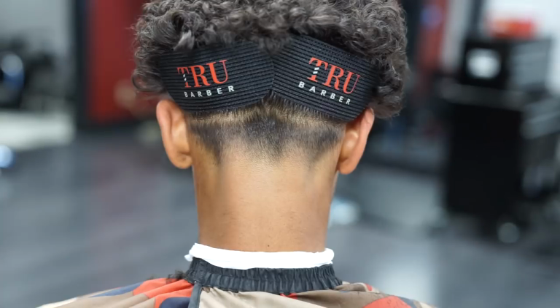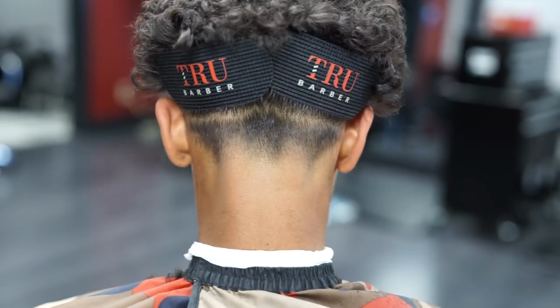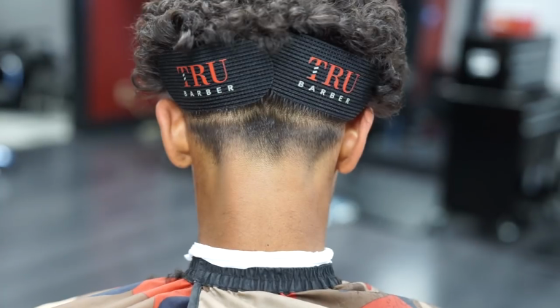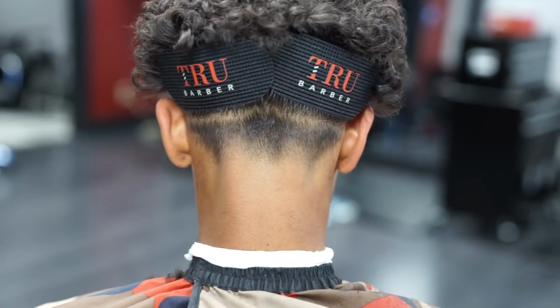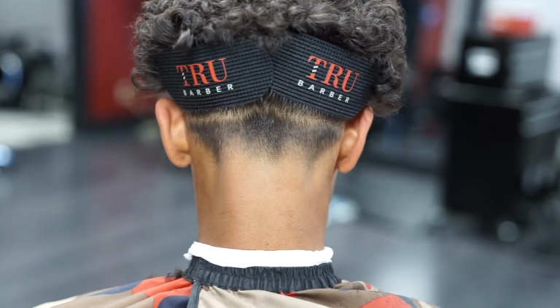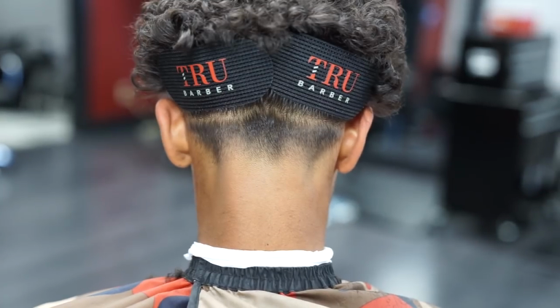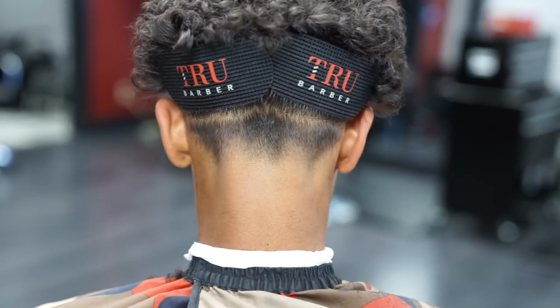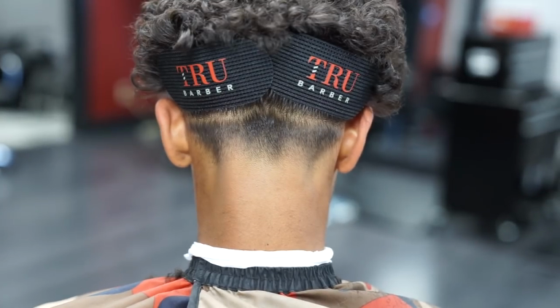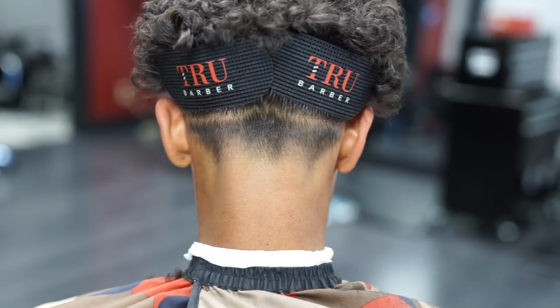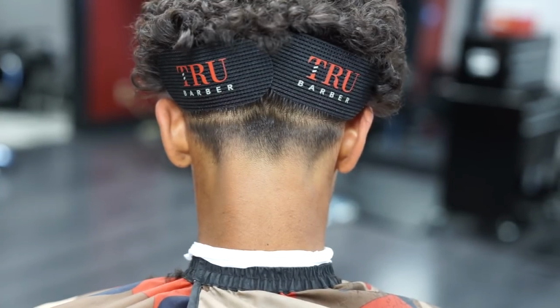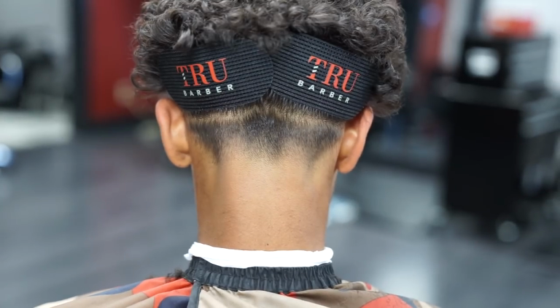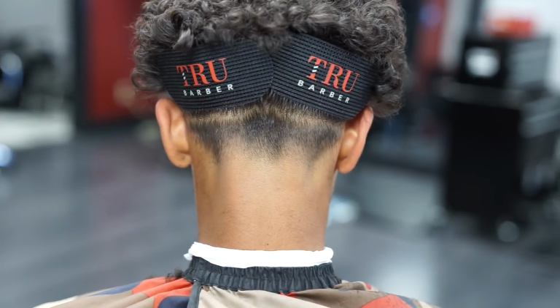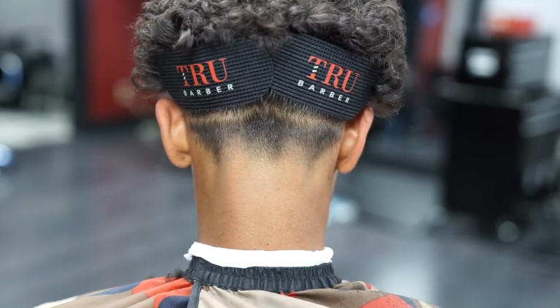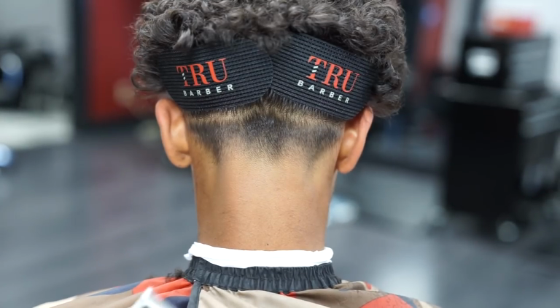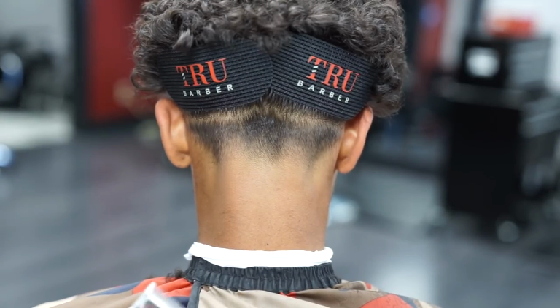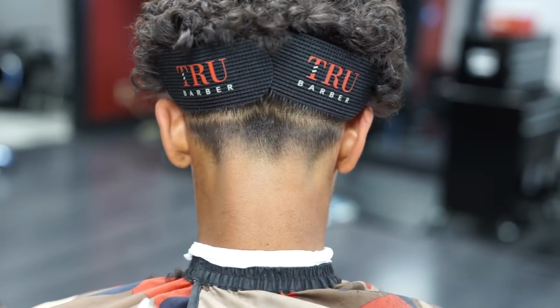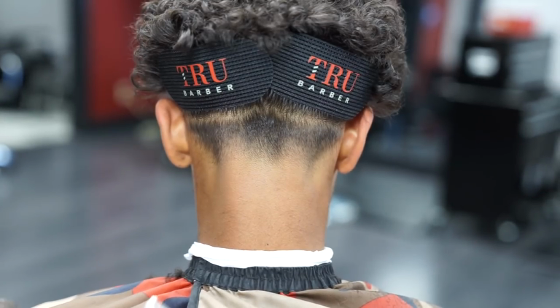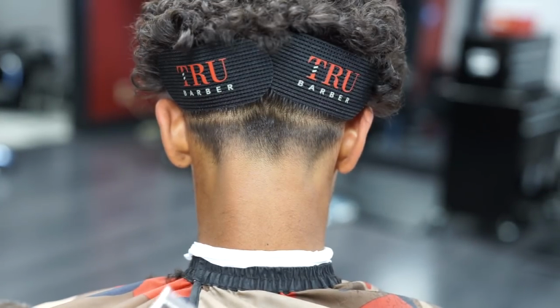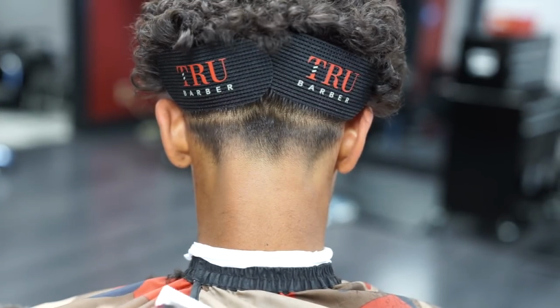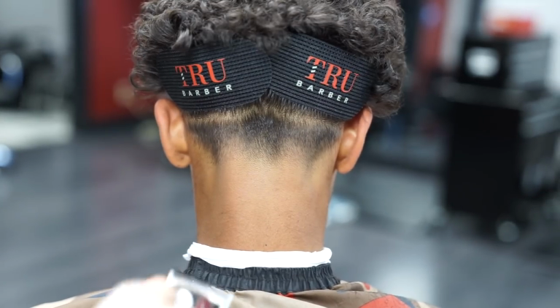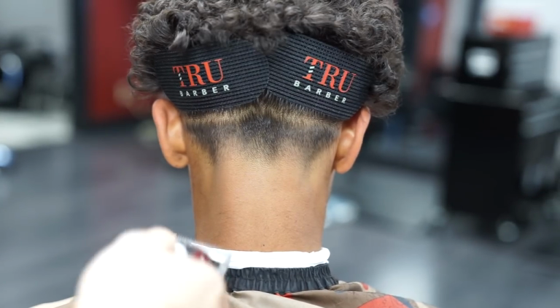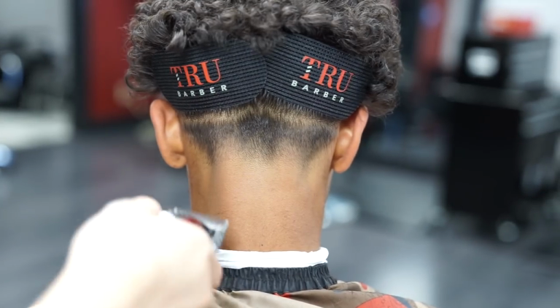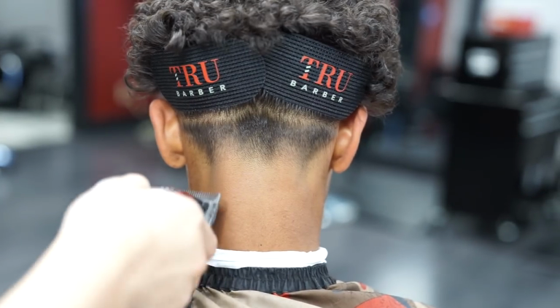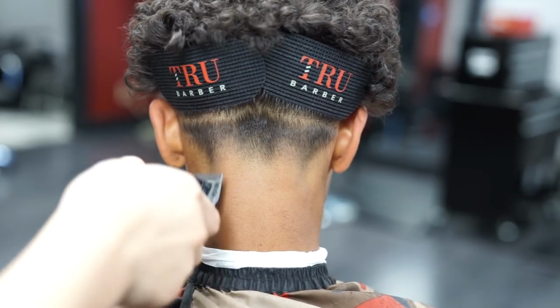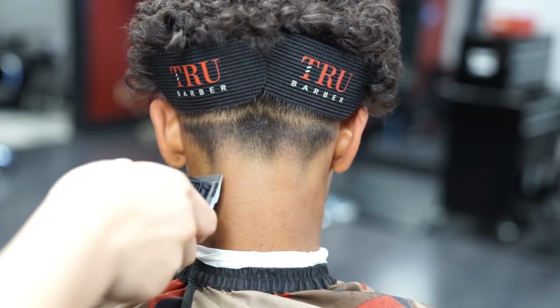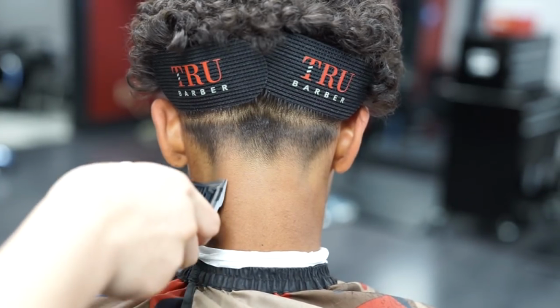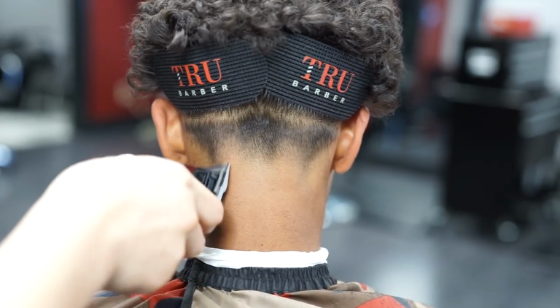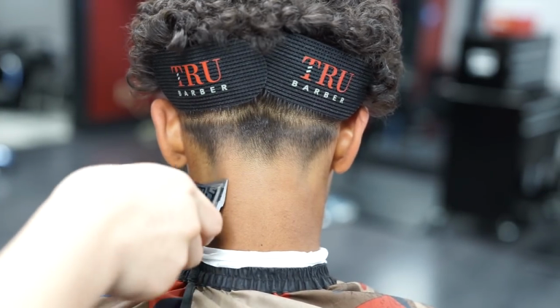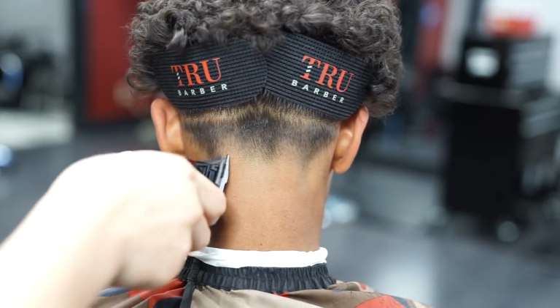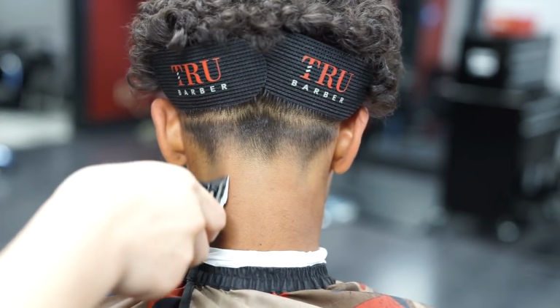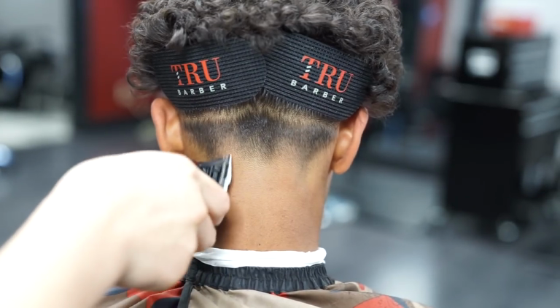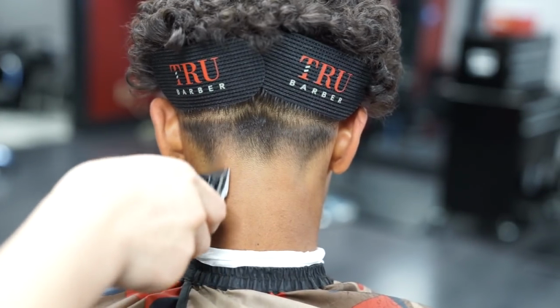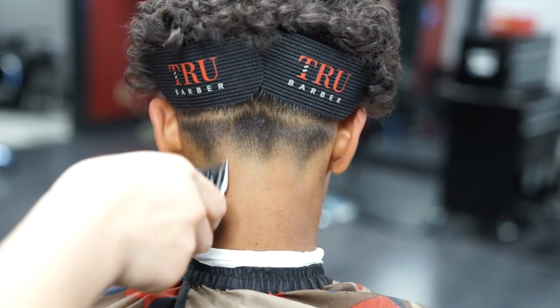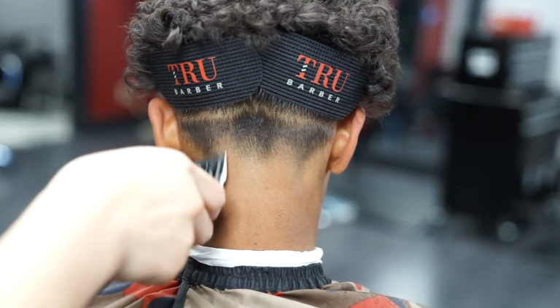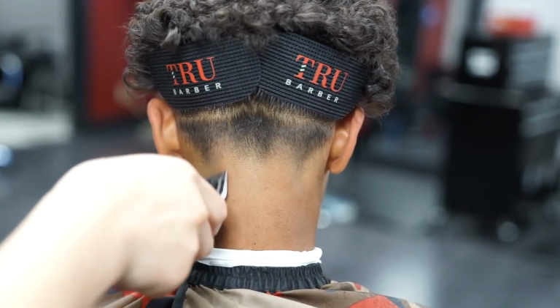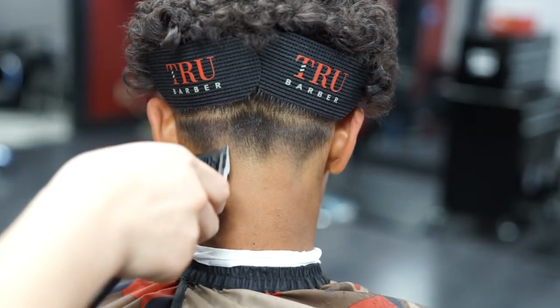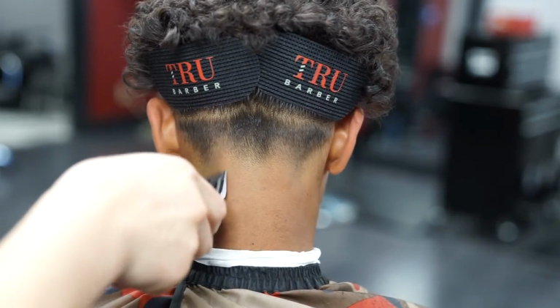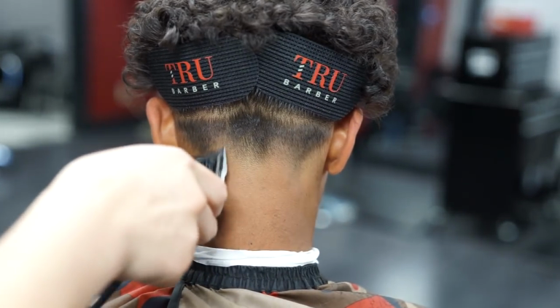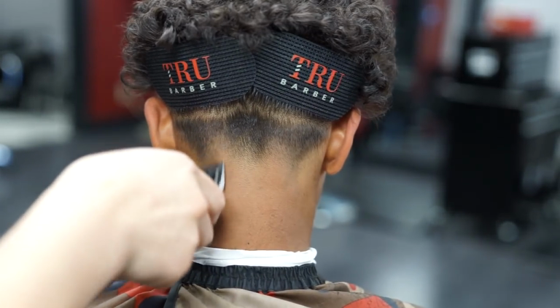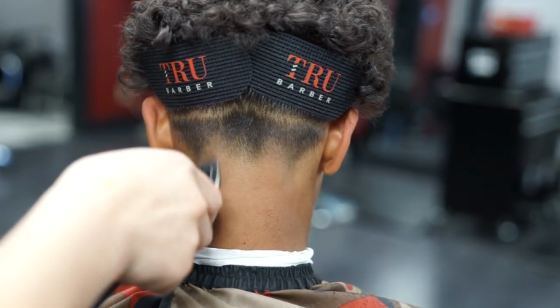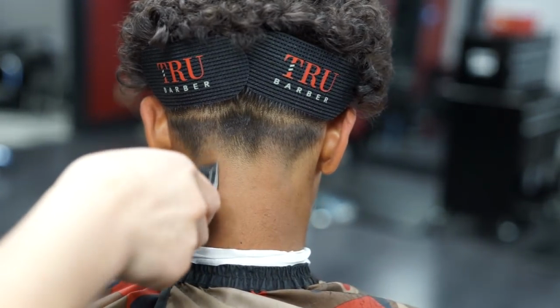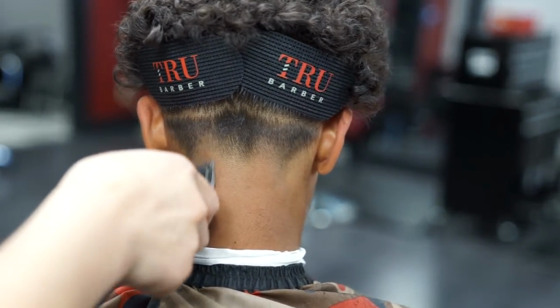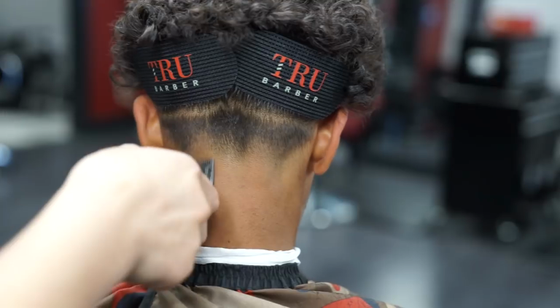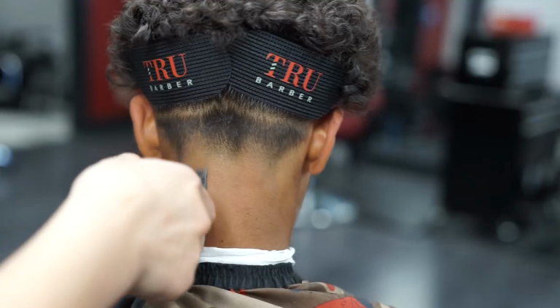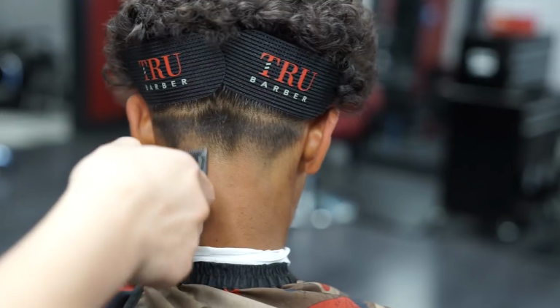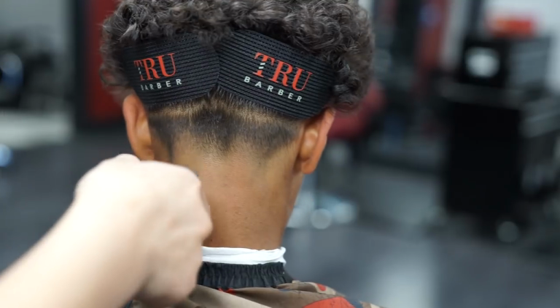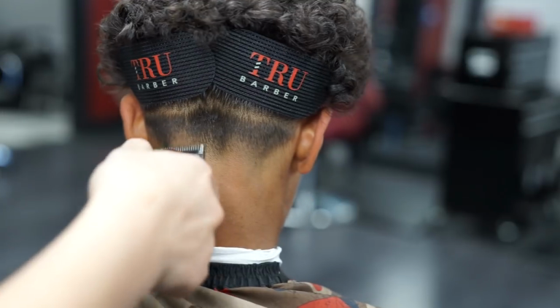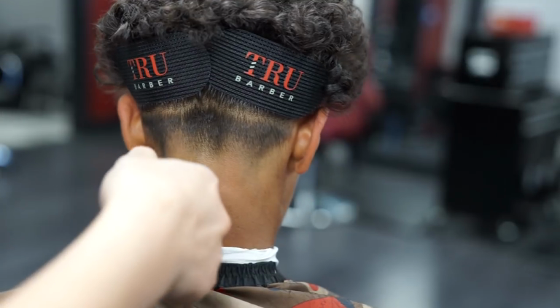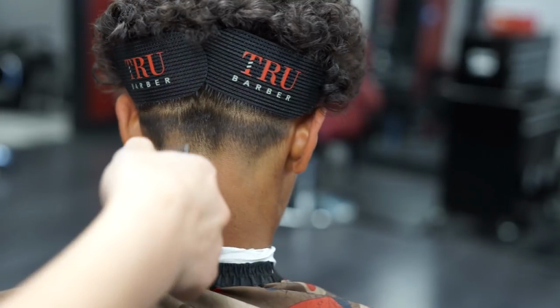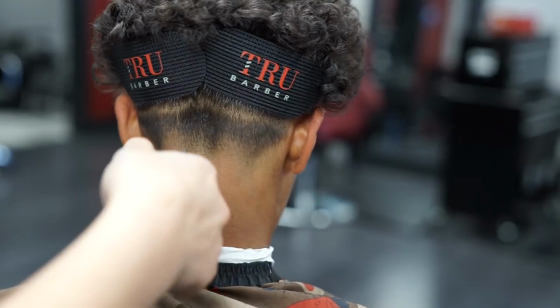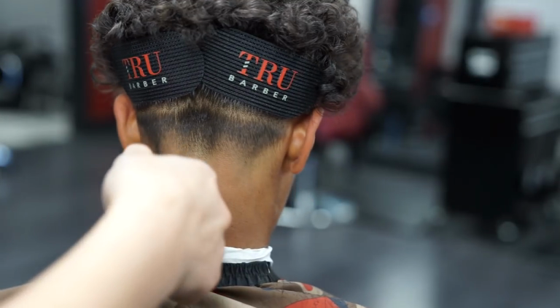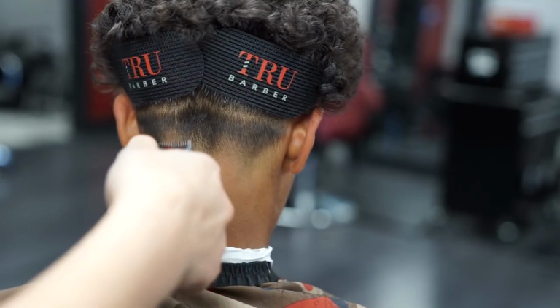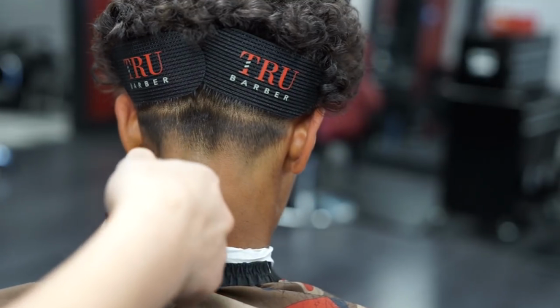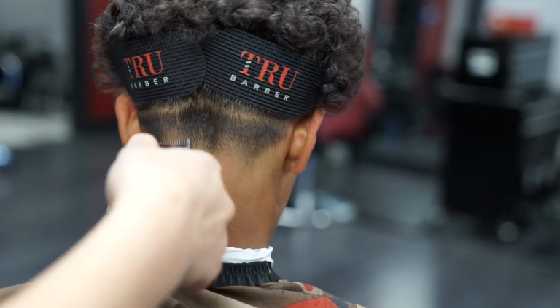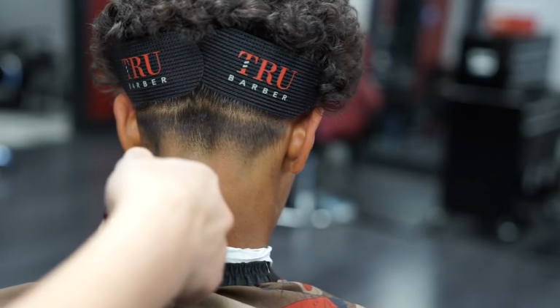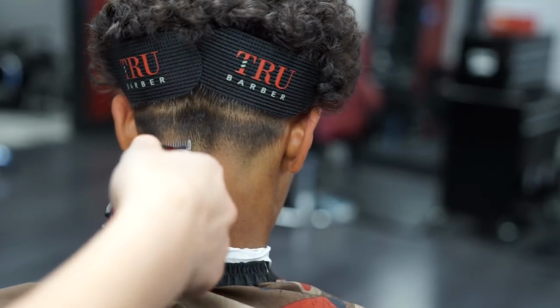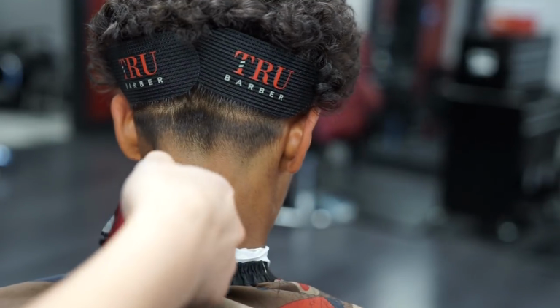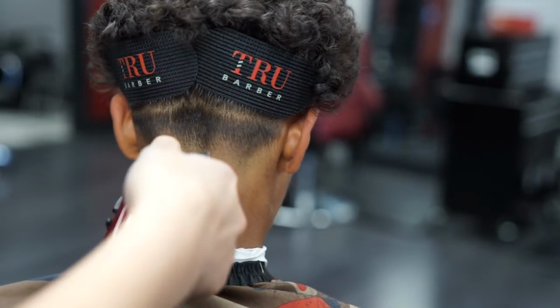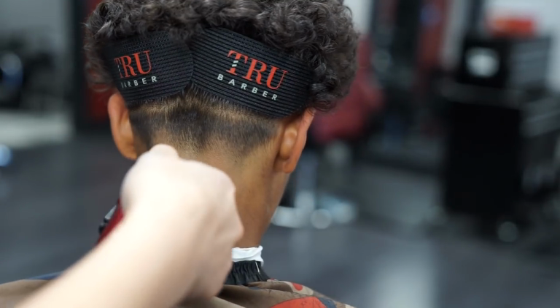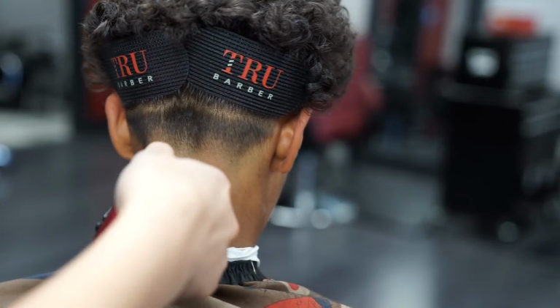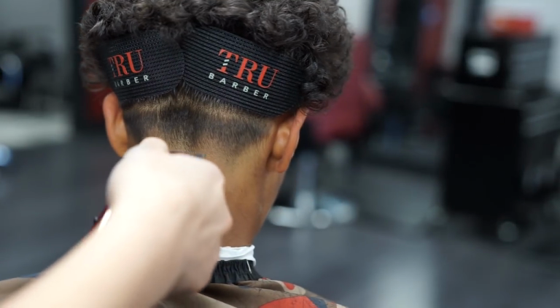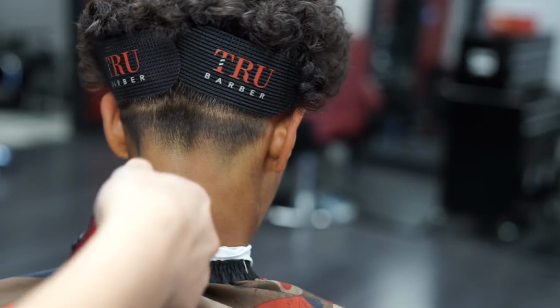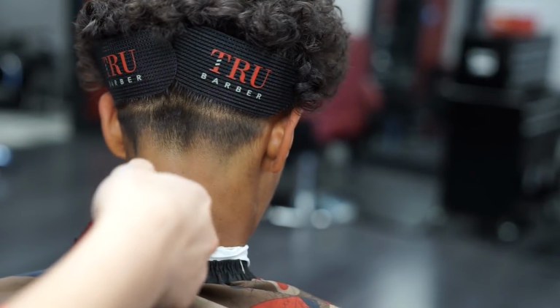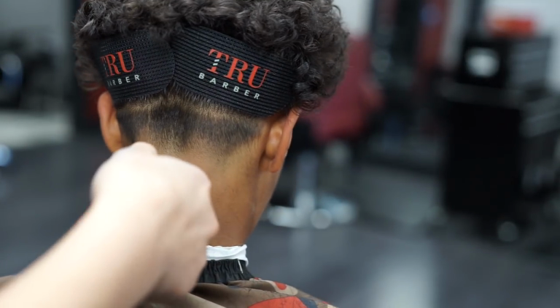If you look closely you can still see a little bit of this bottom line, so I'm gonna go ahead with no guard, lever all the way open, and I'm just gonna clean it up using my corners.